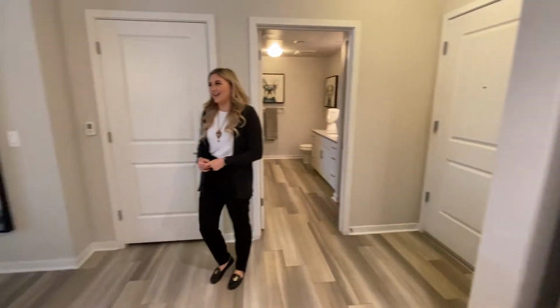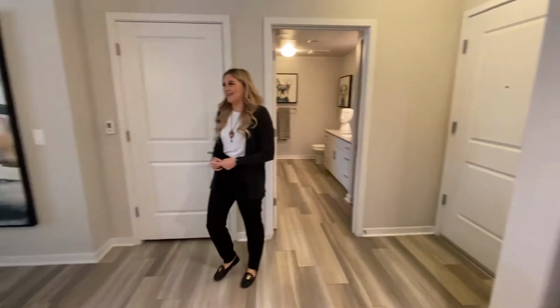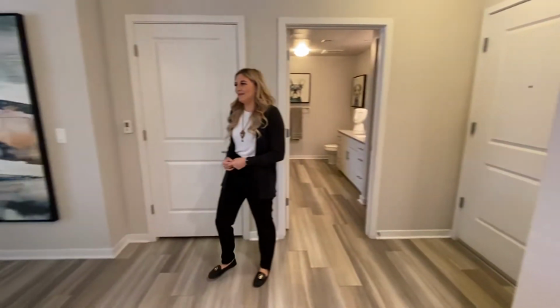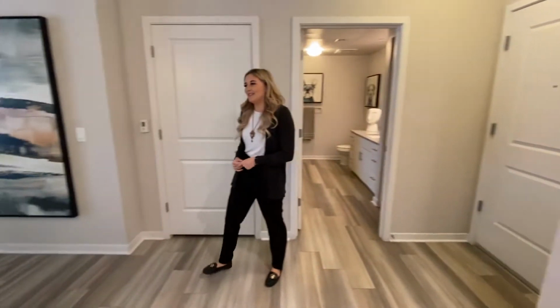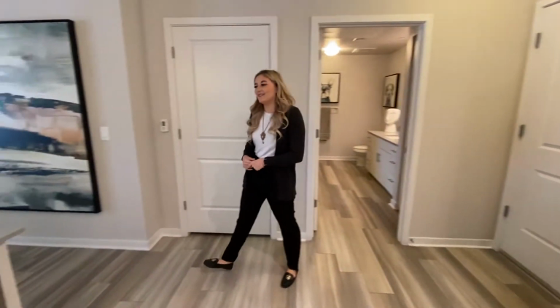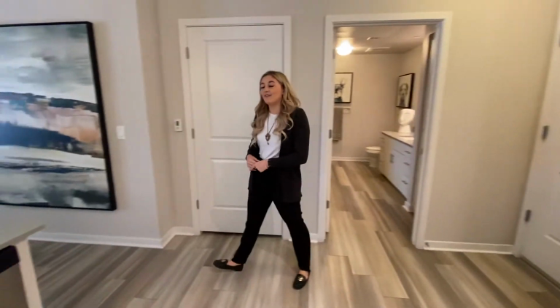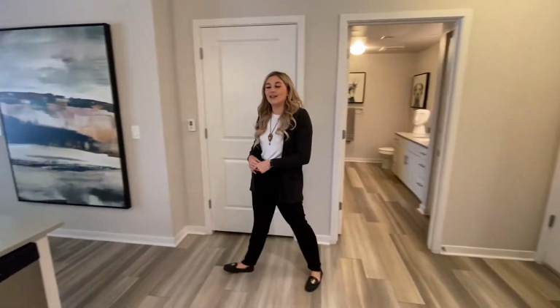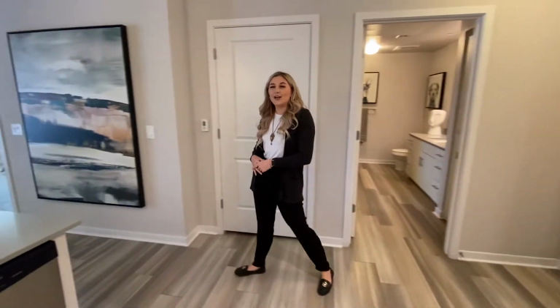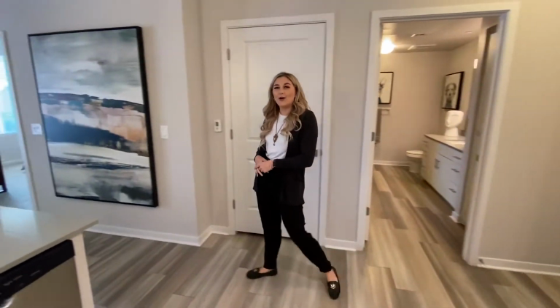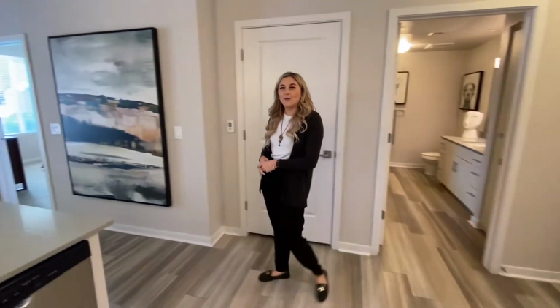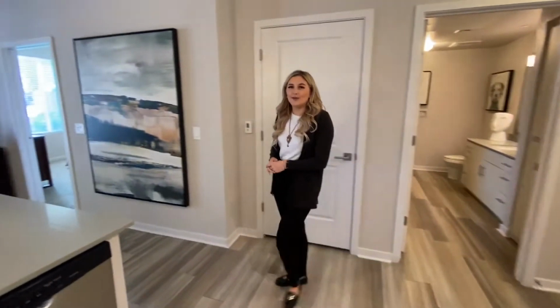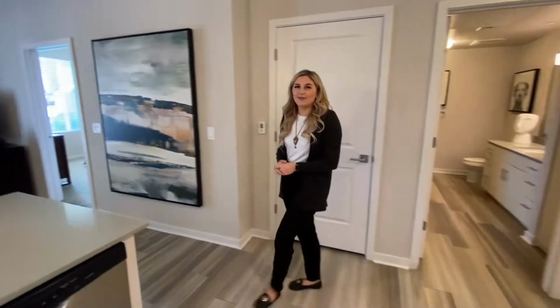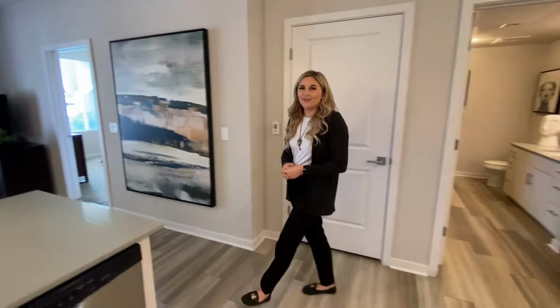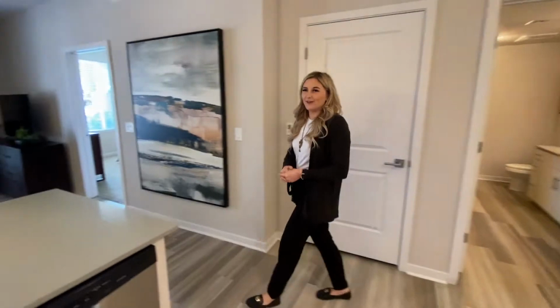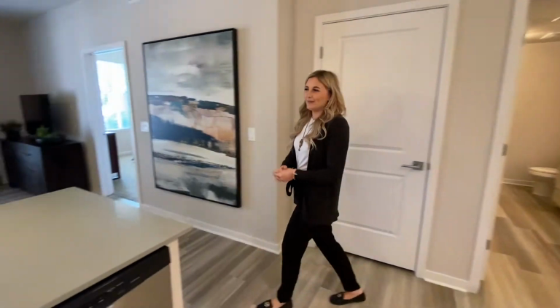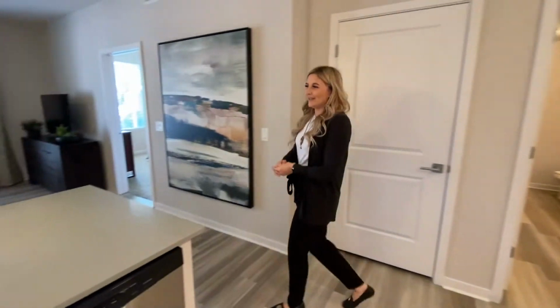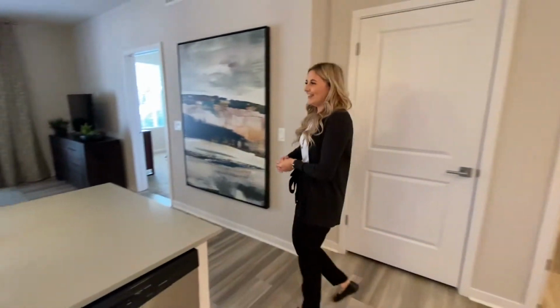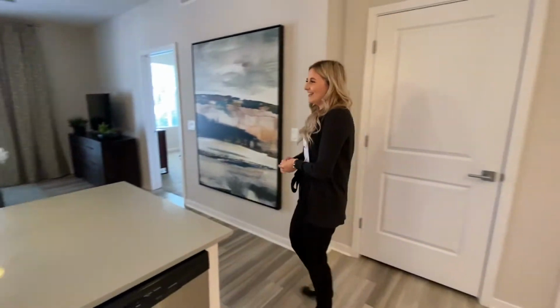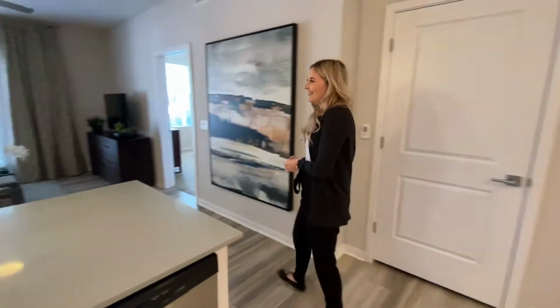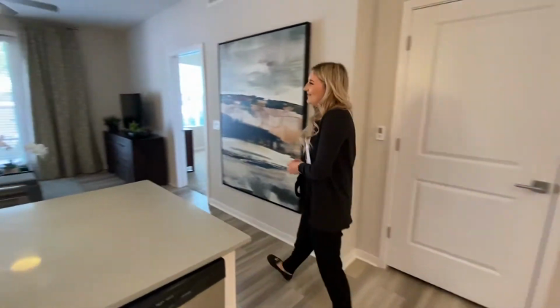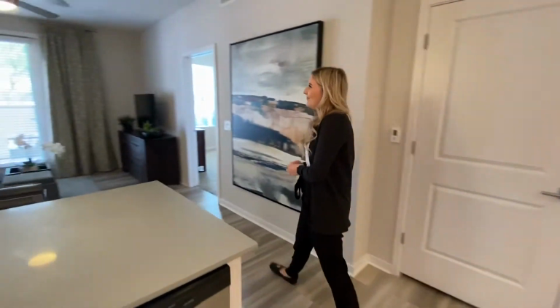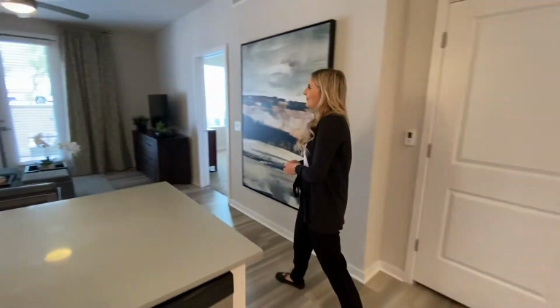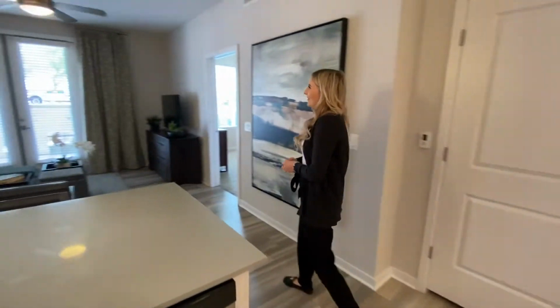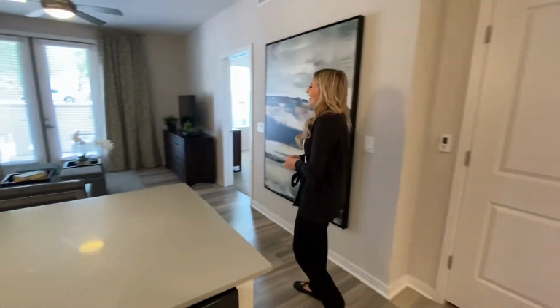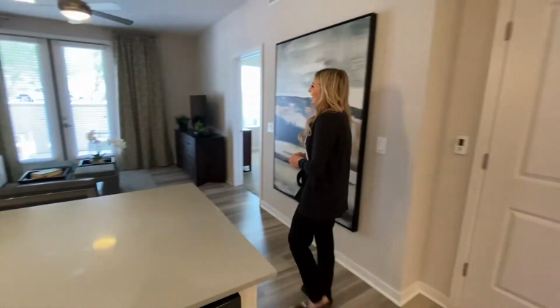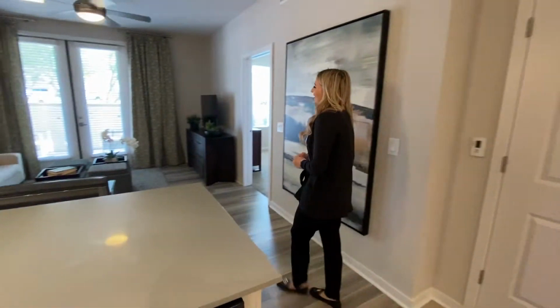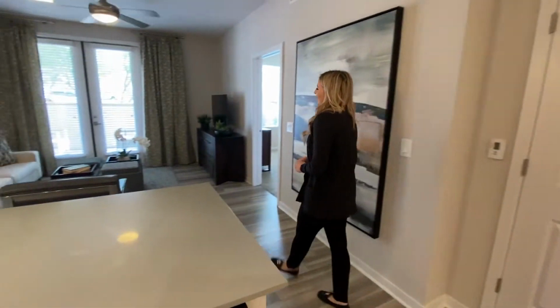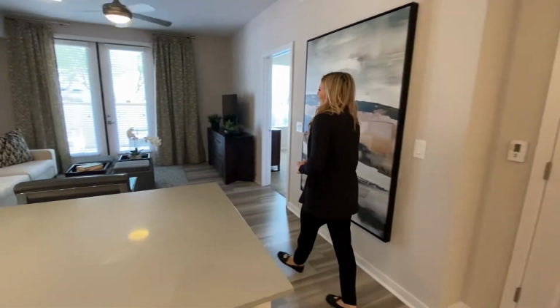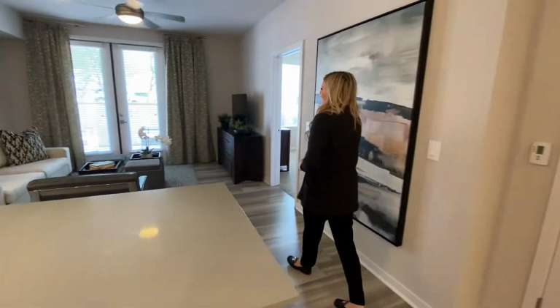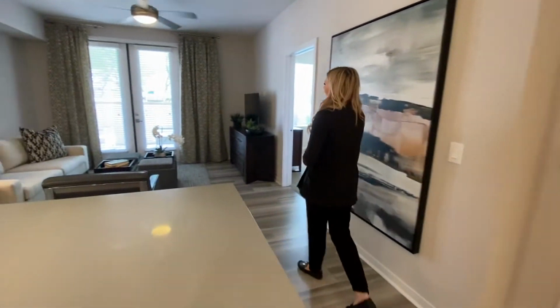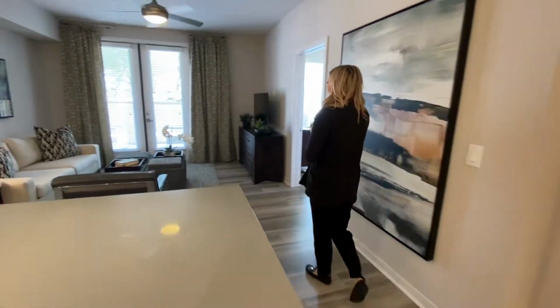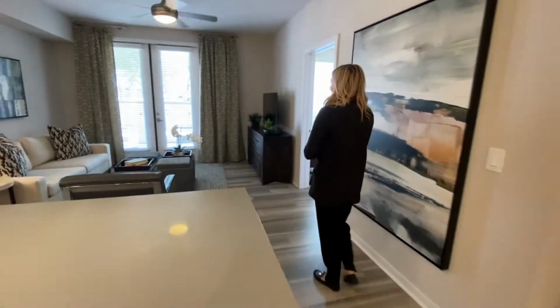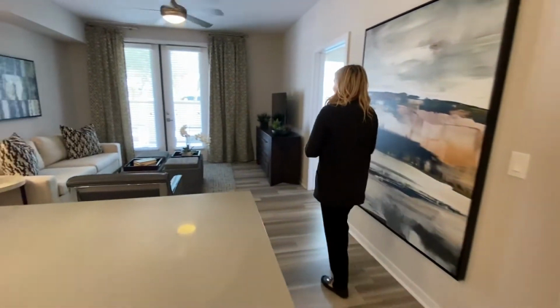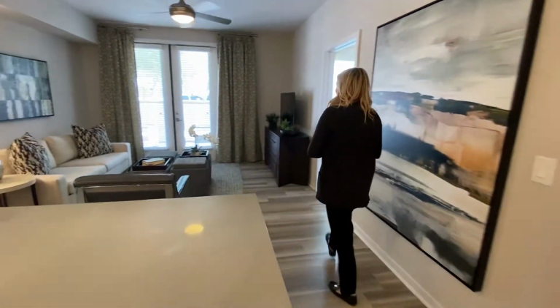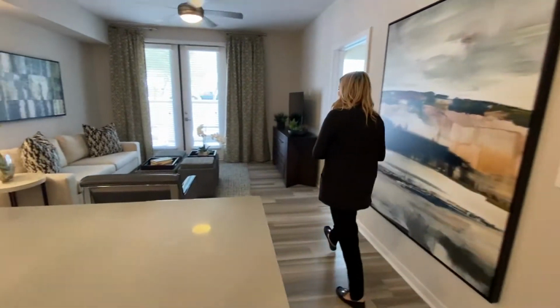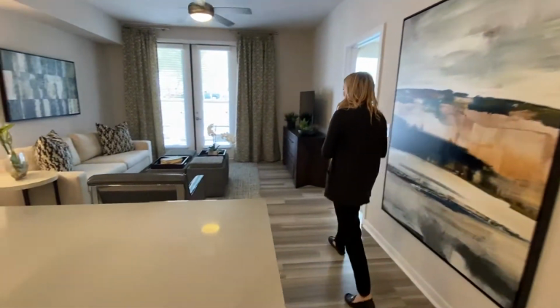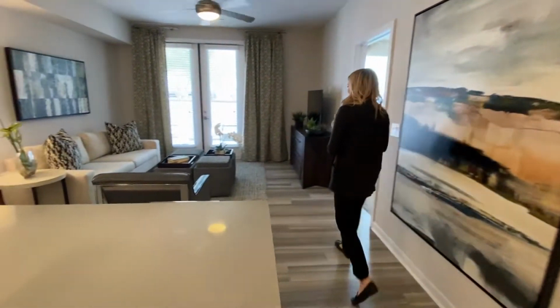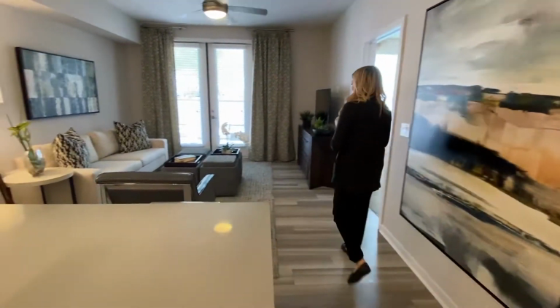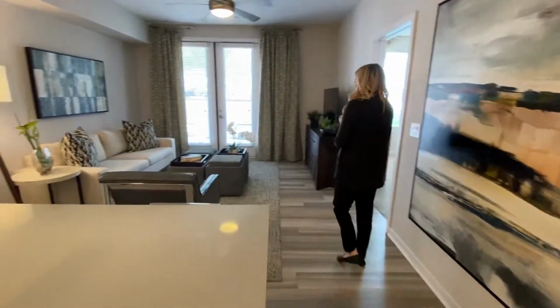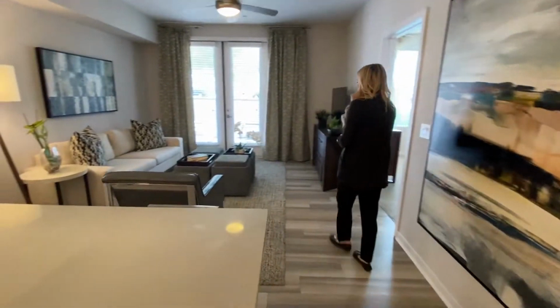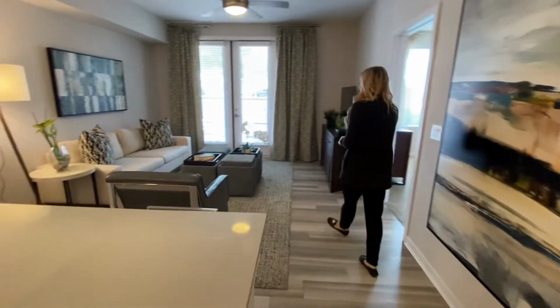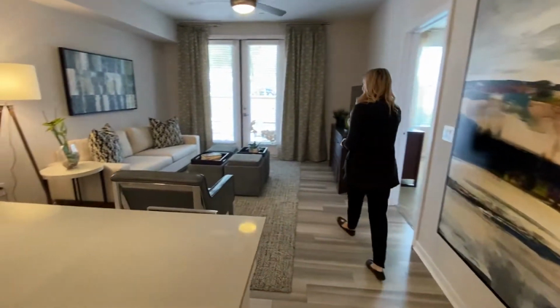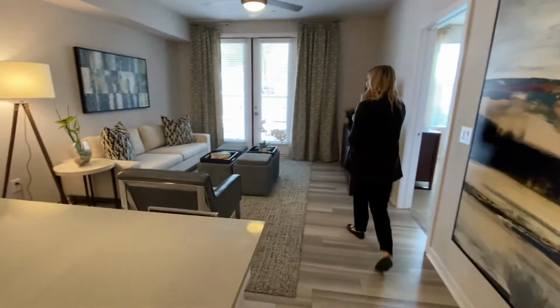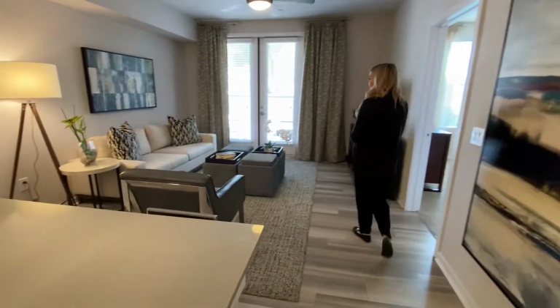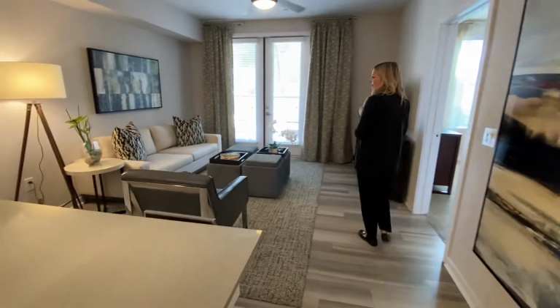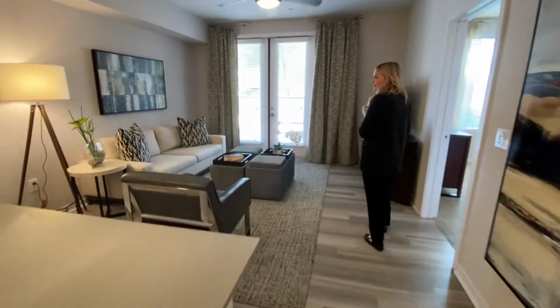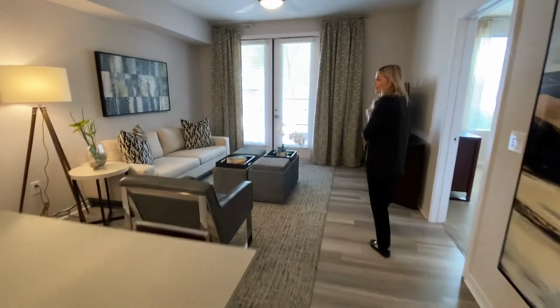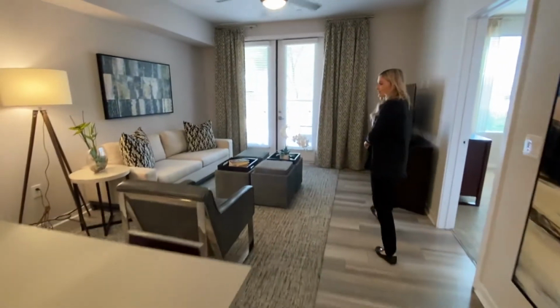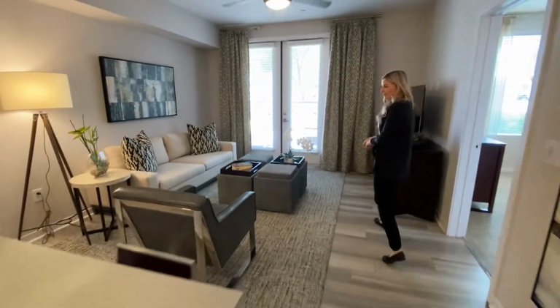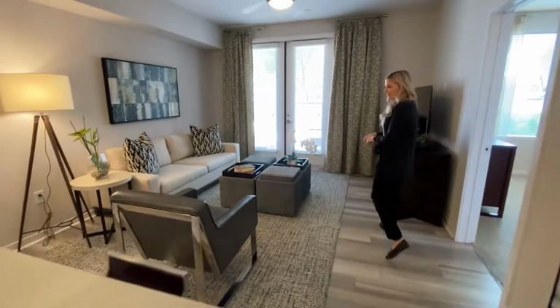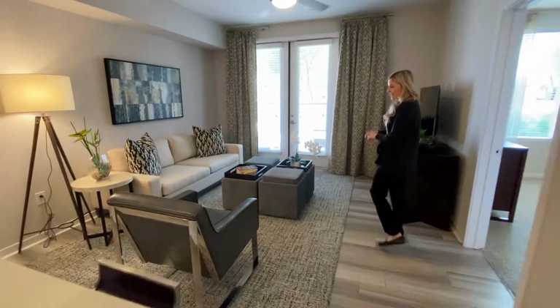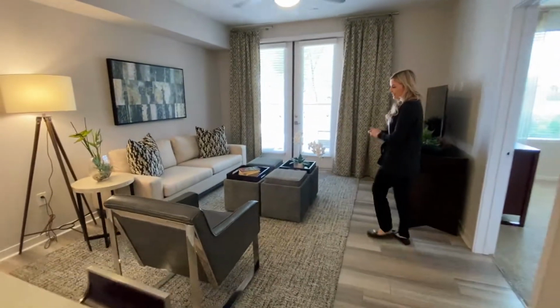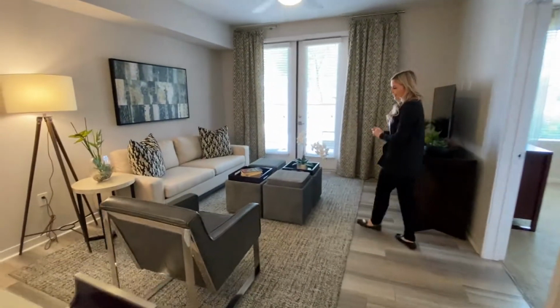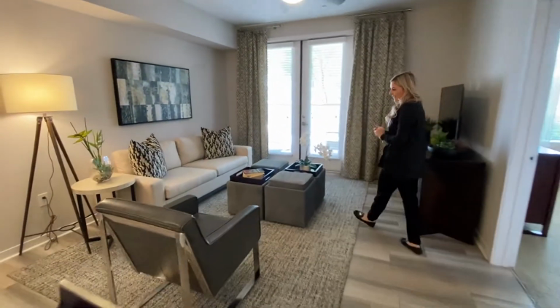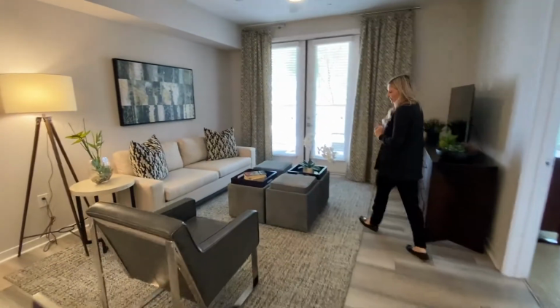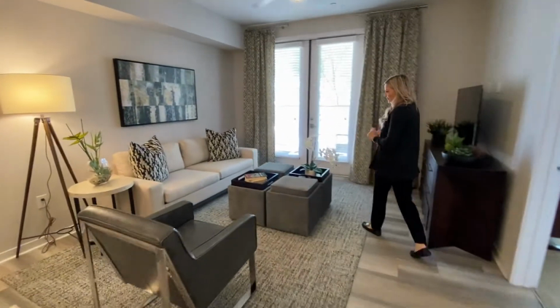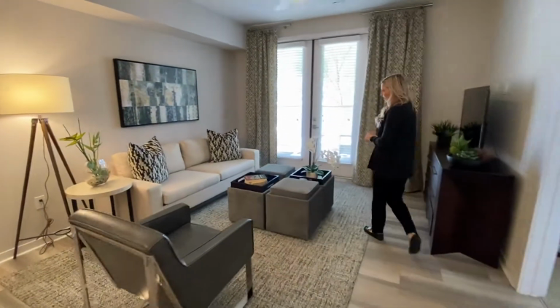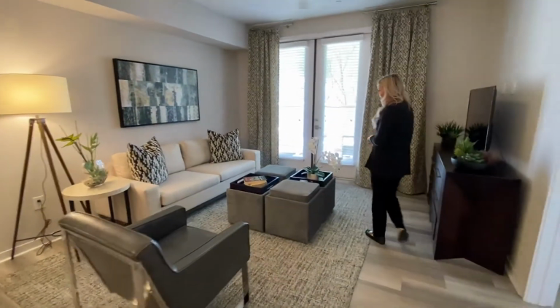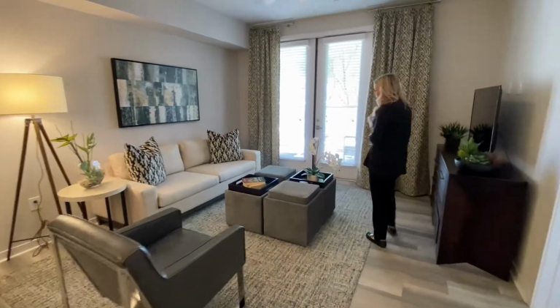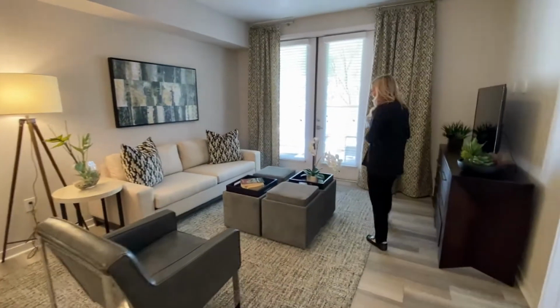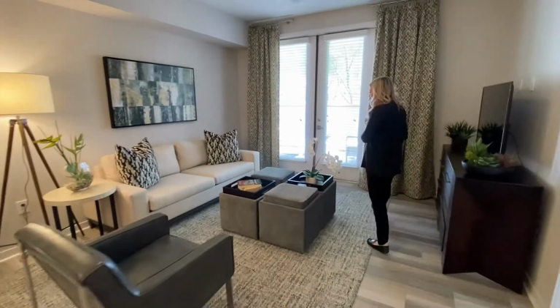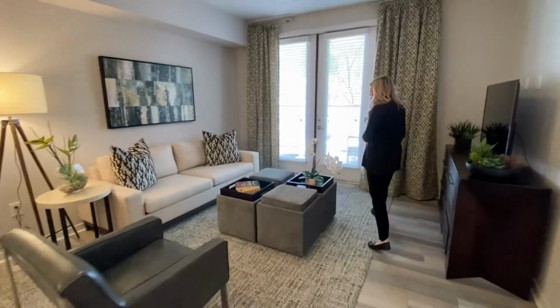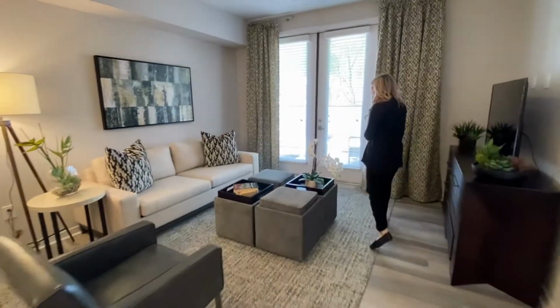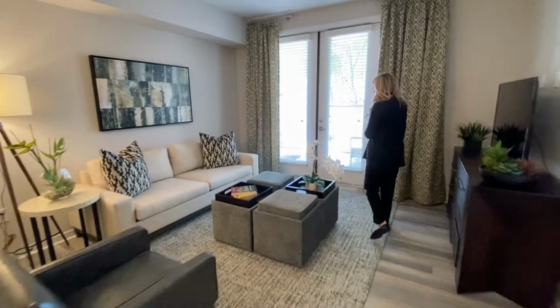This is a very open floor plan, and over here we have the French doors that lead out to the patio.